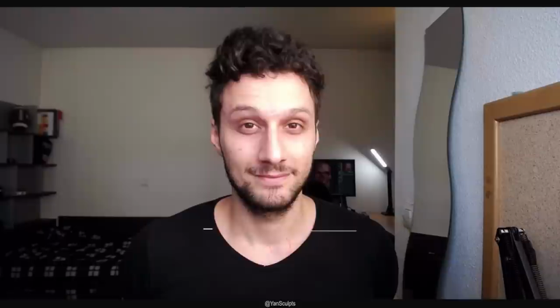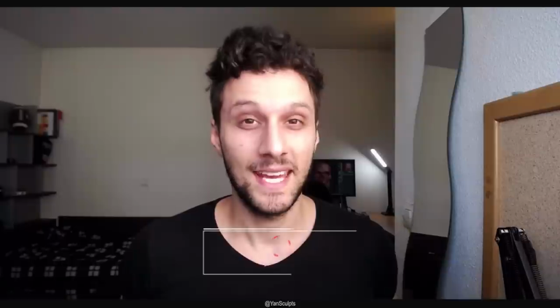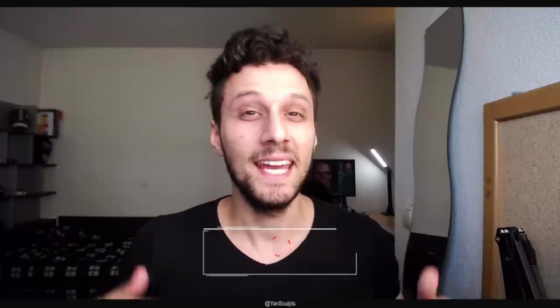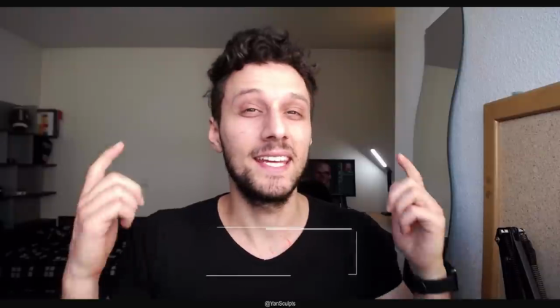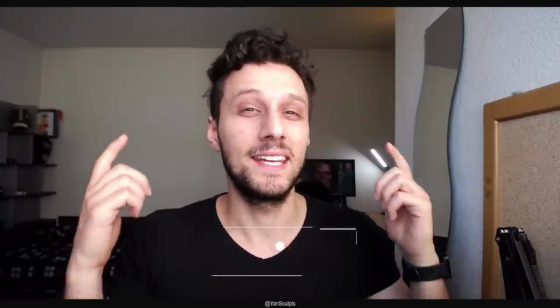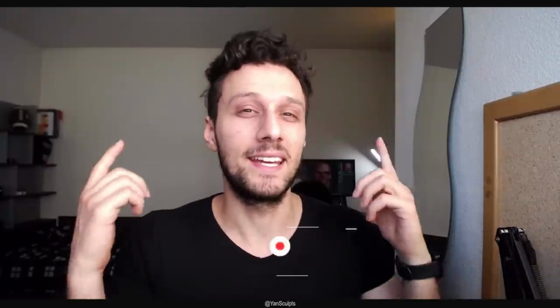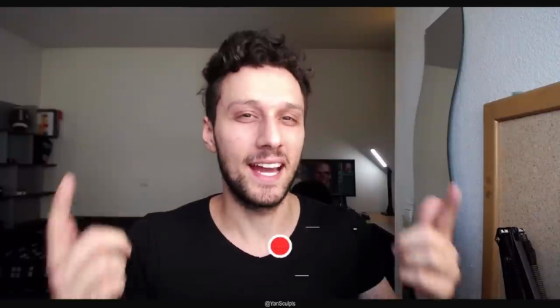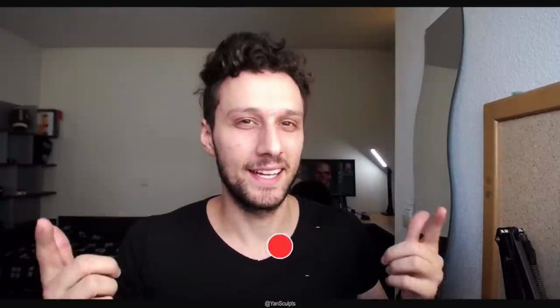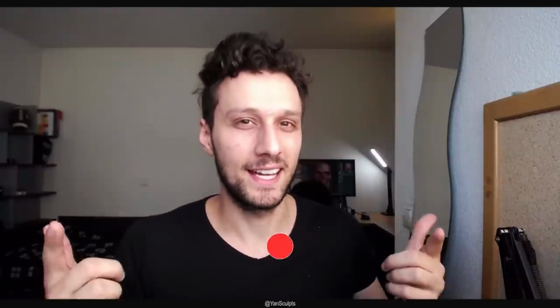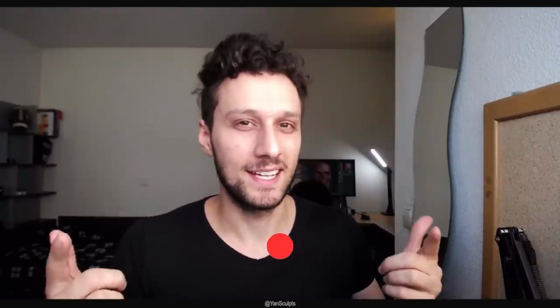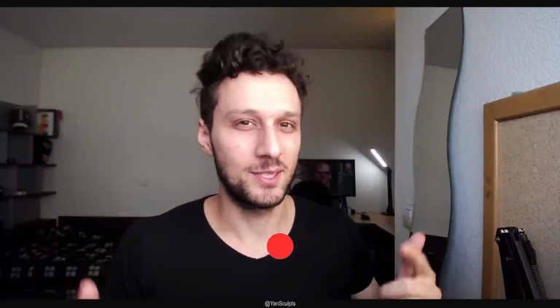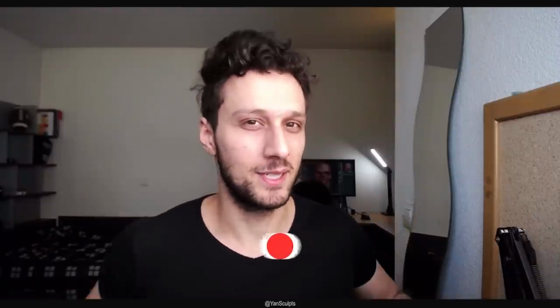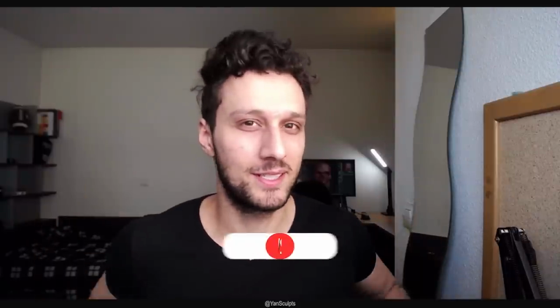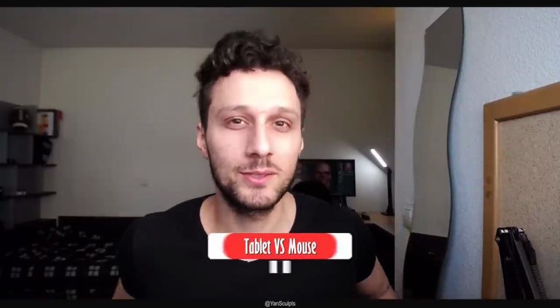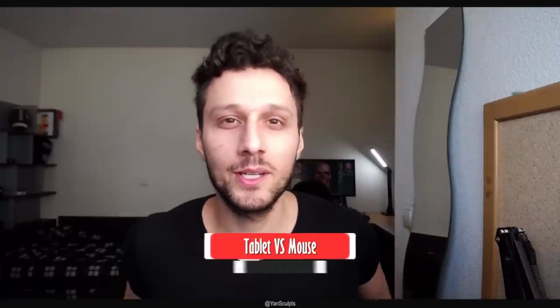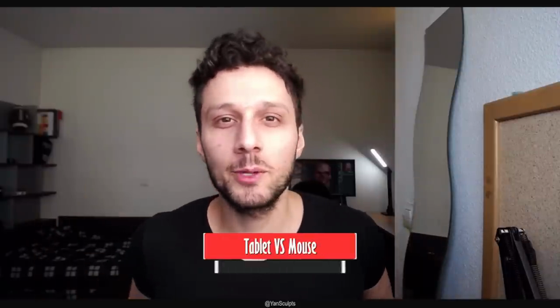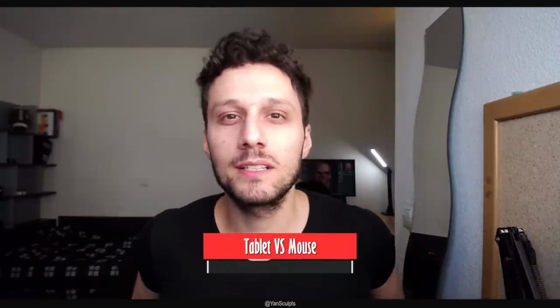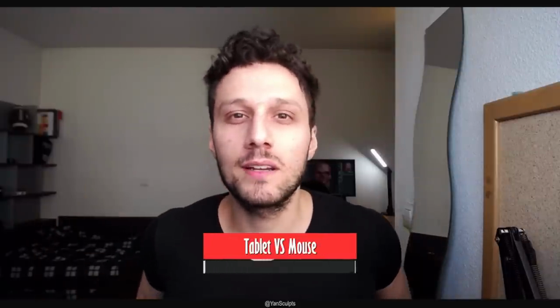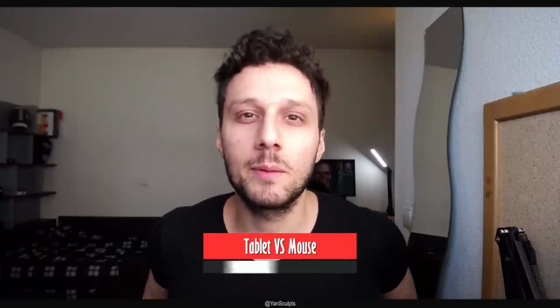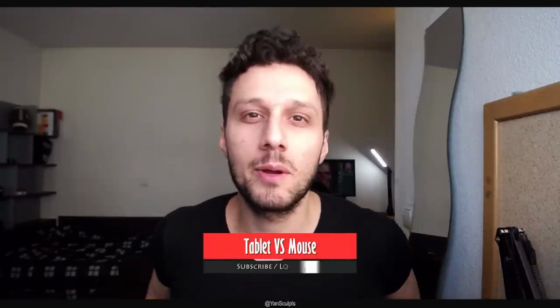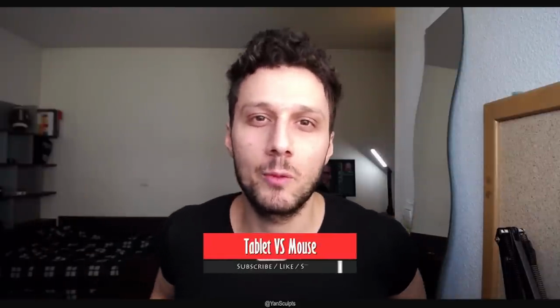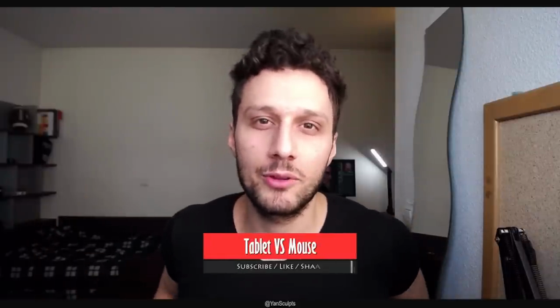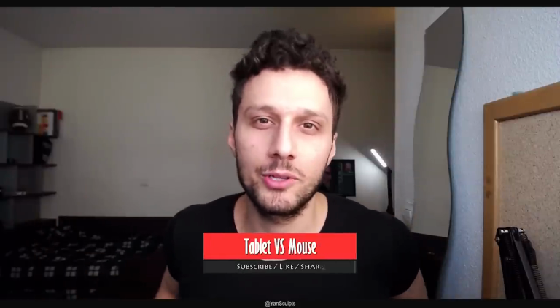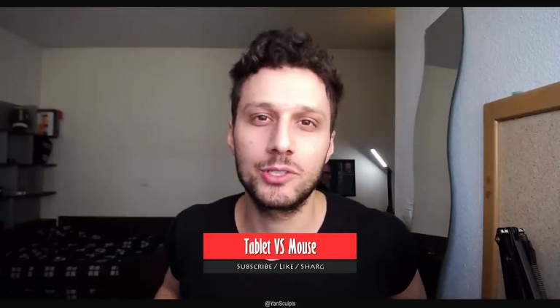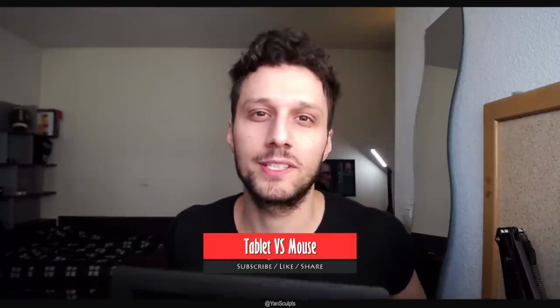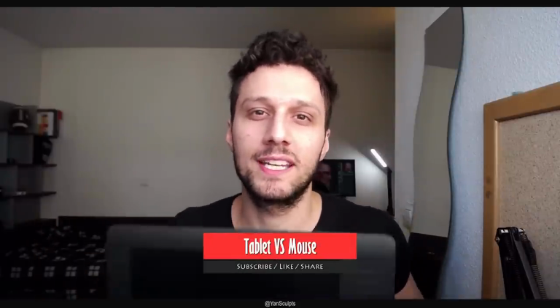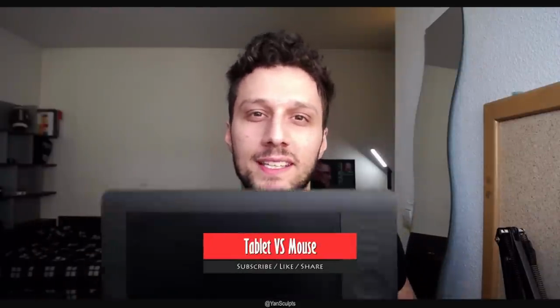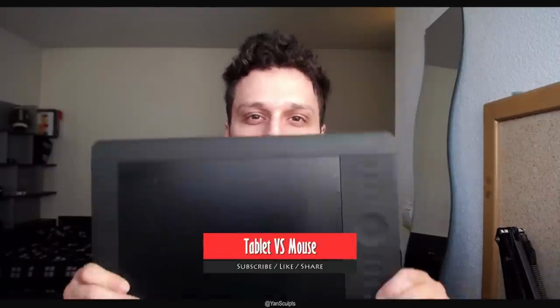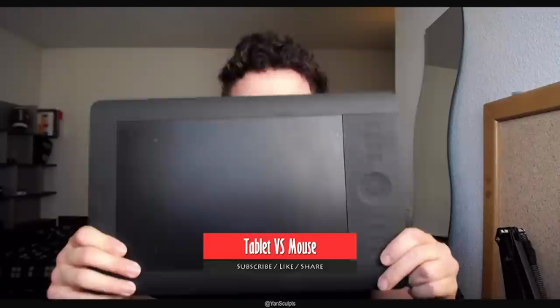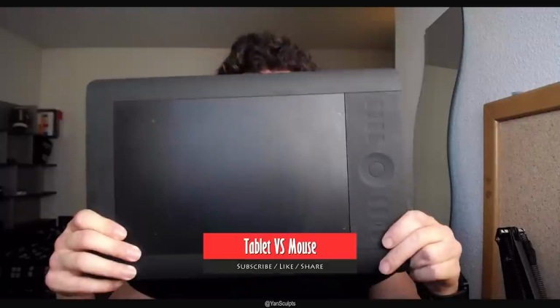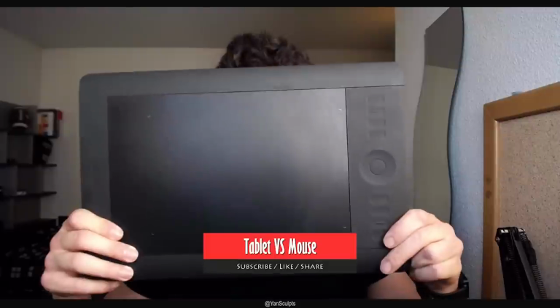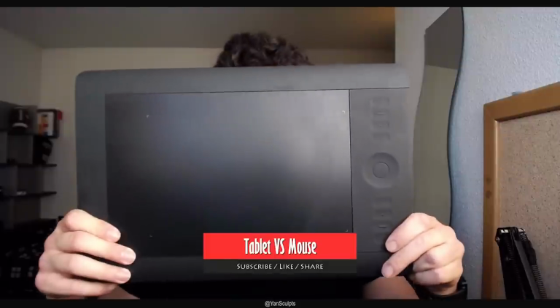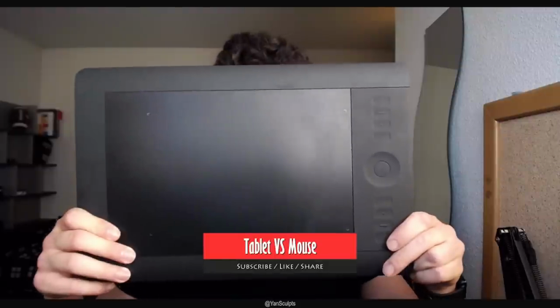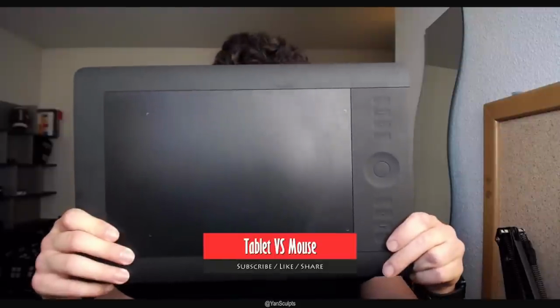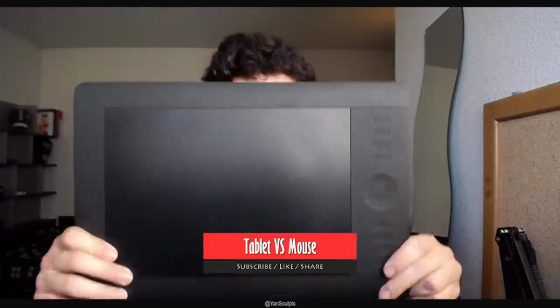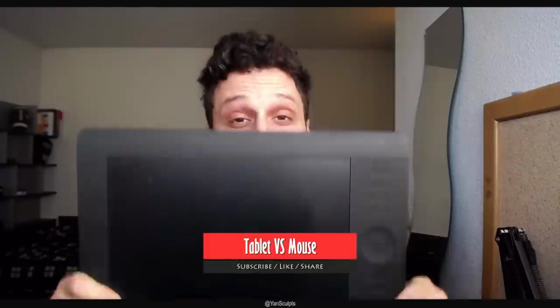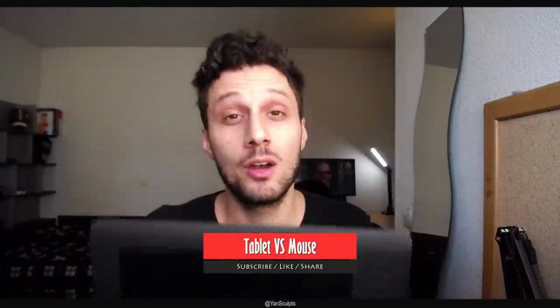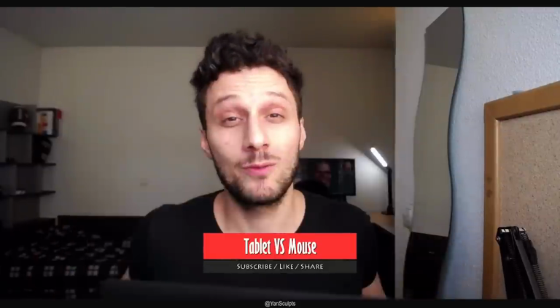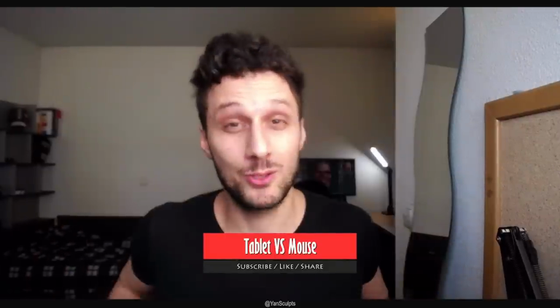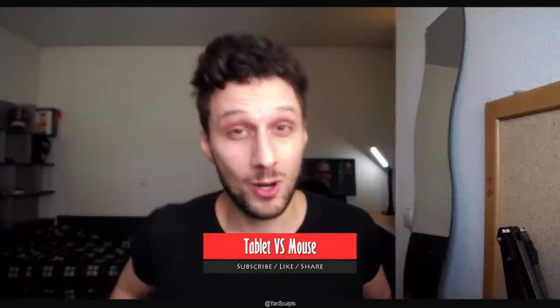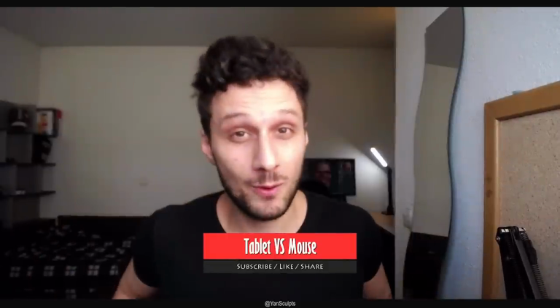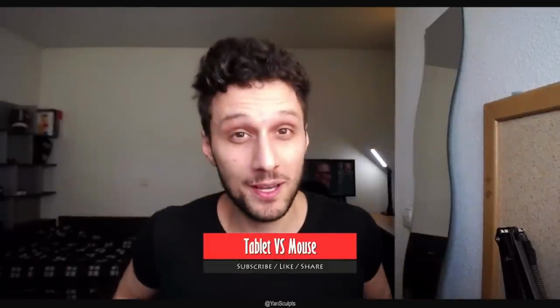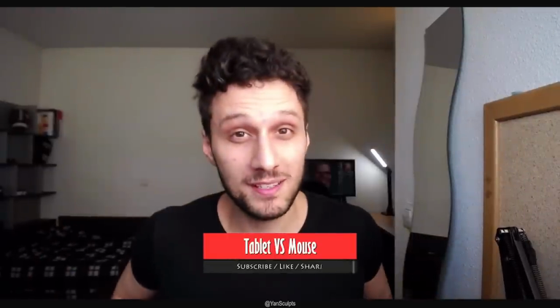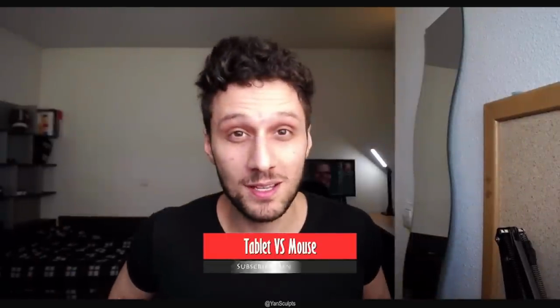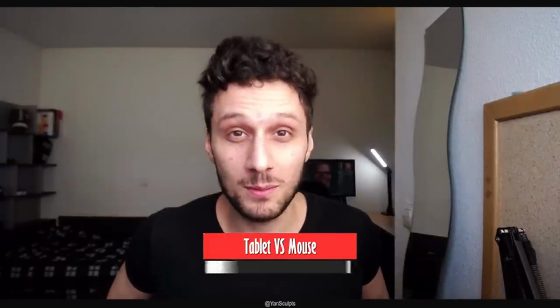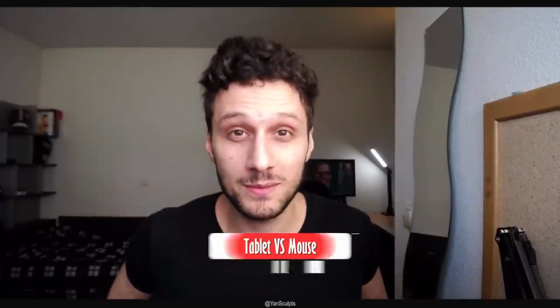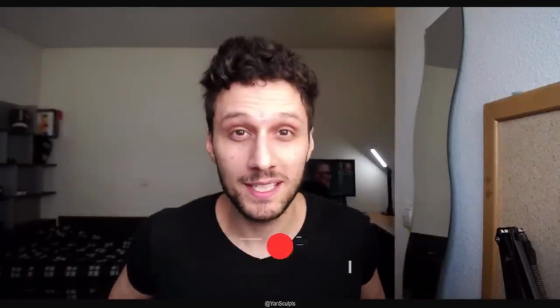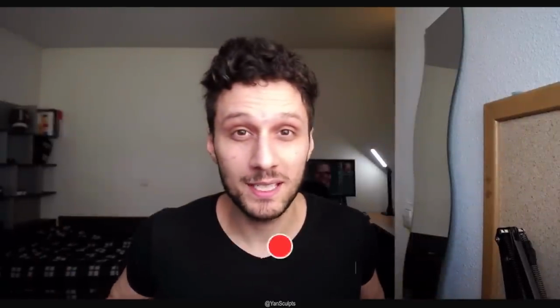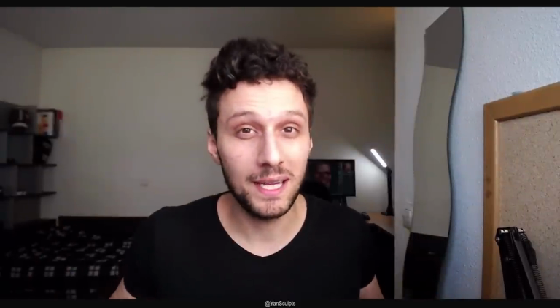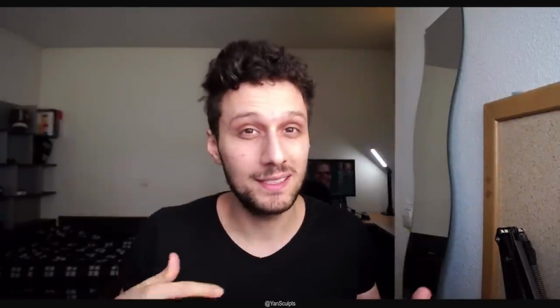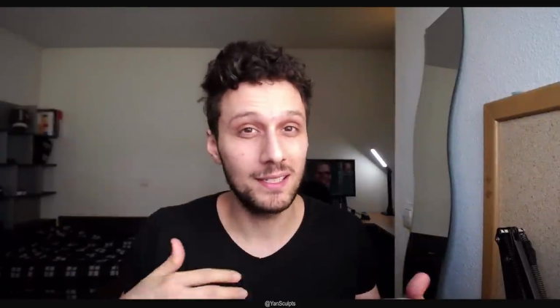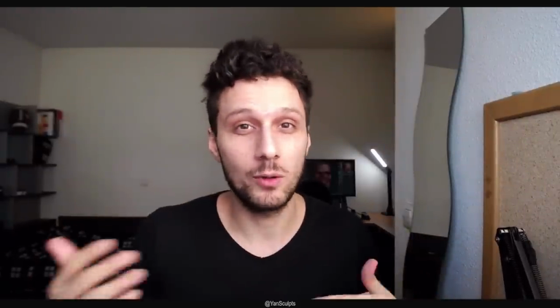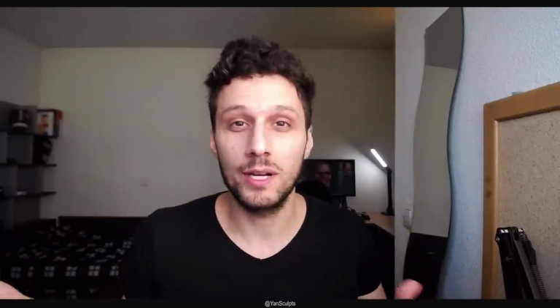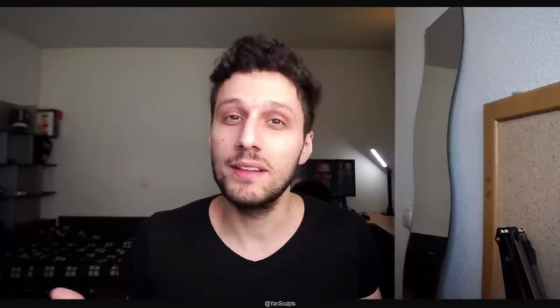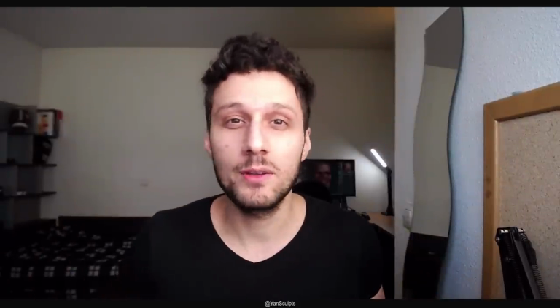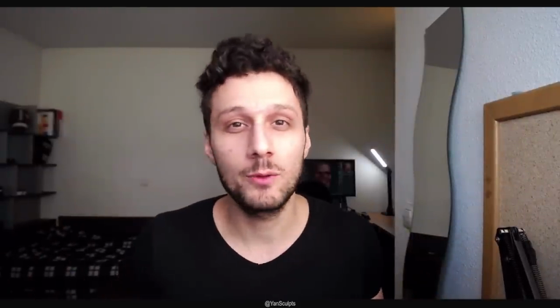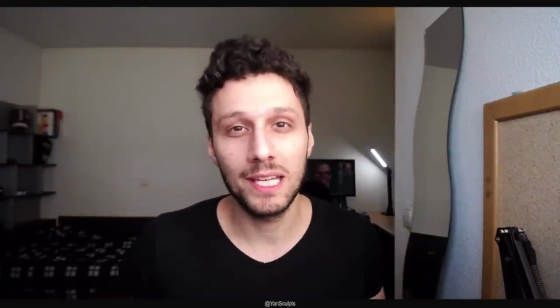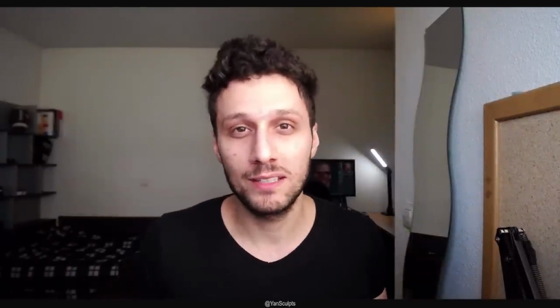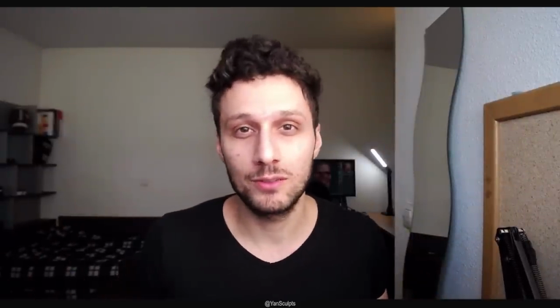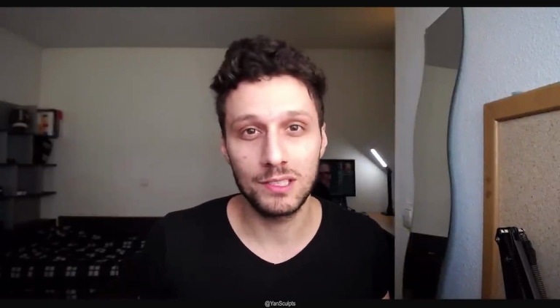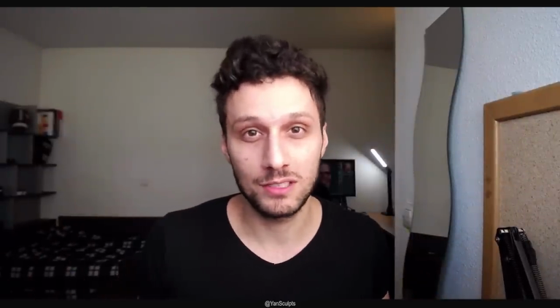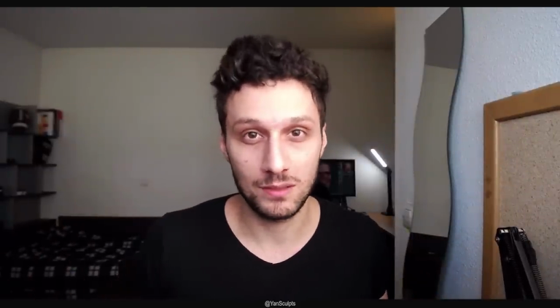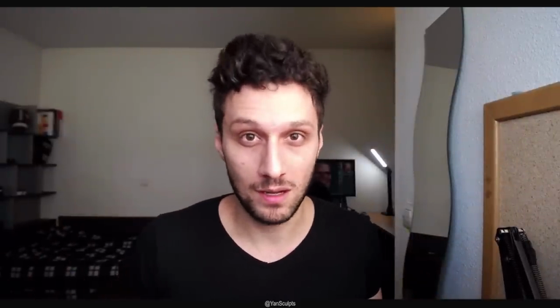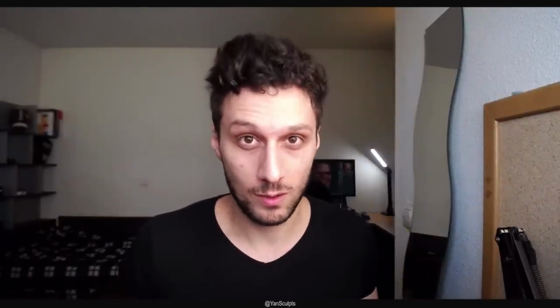Hey, how you guys doing? So today we're going to talk about whether you should get a graphics tablet for drawing, sculpting, painting, or anything related to digital artwork.